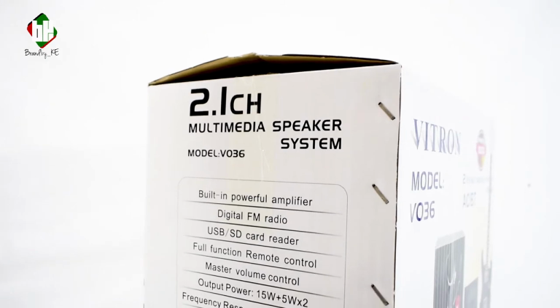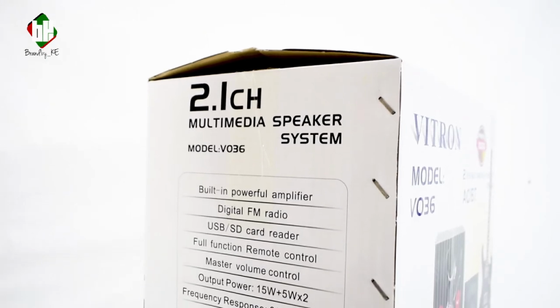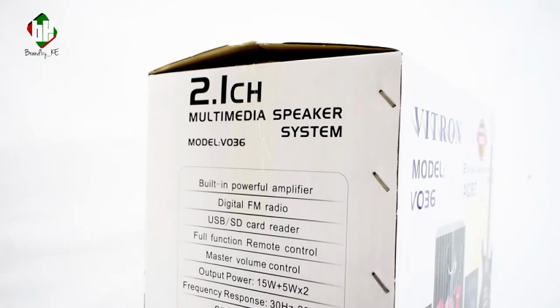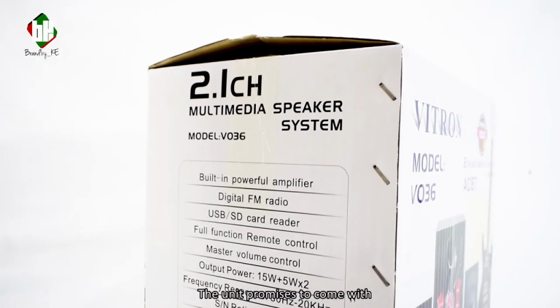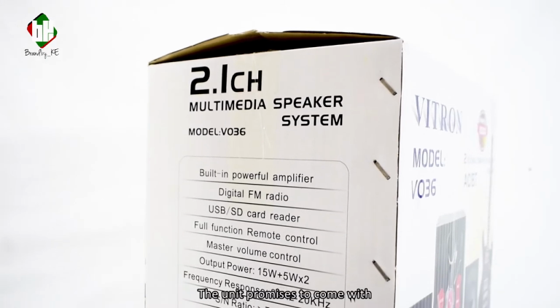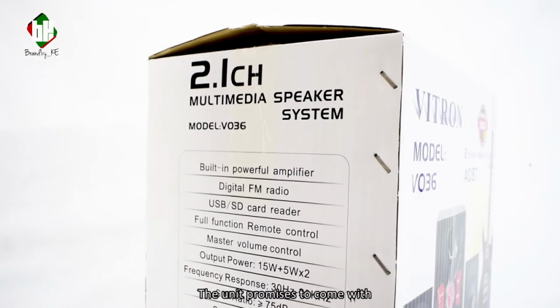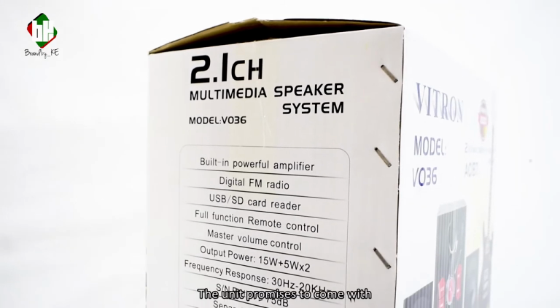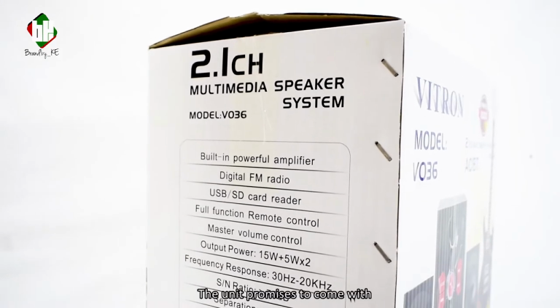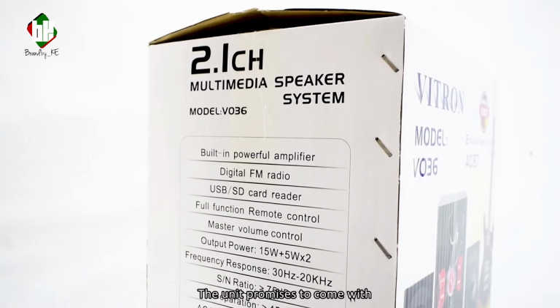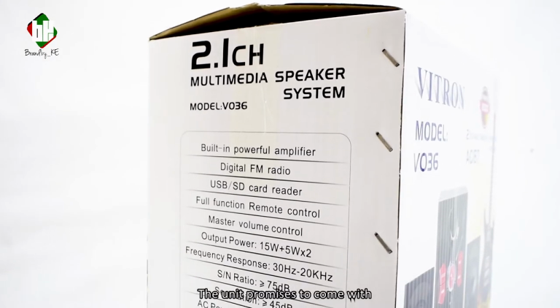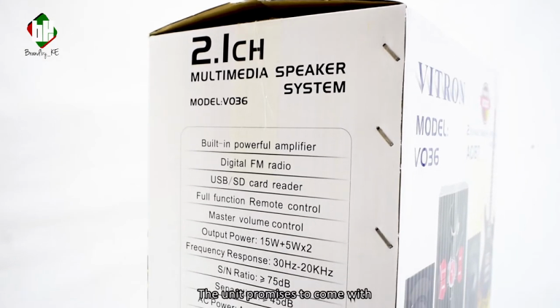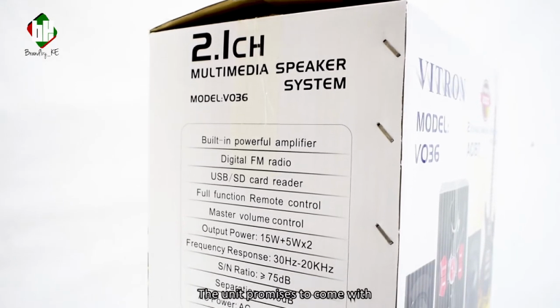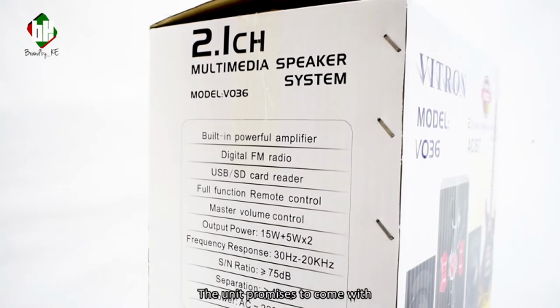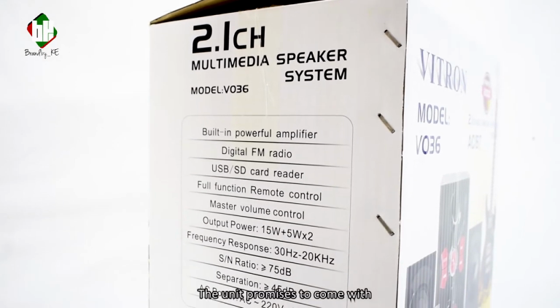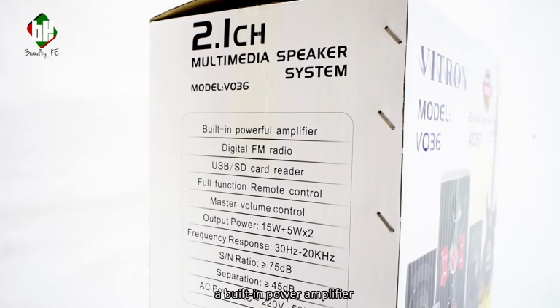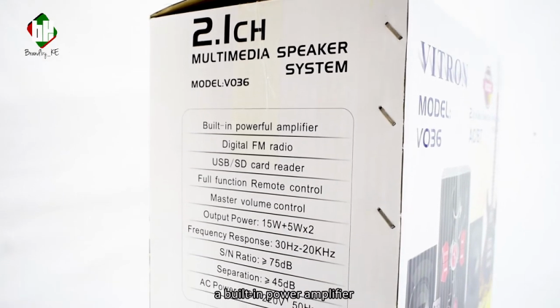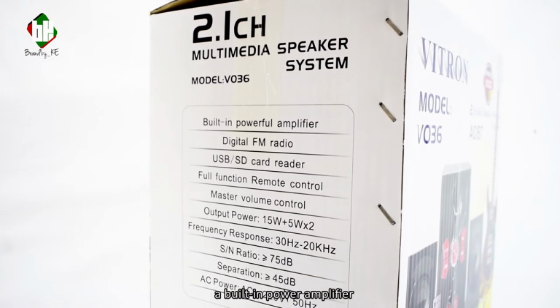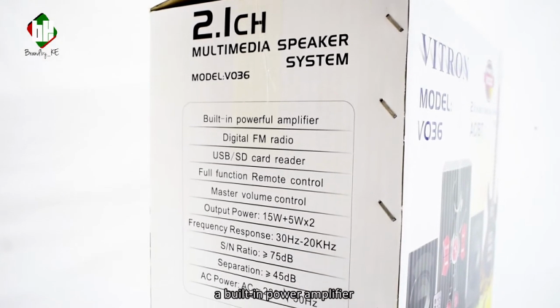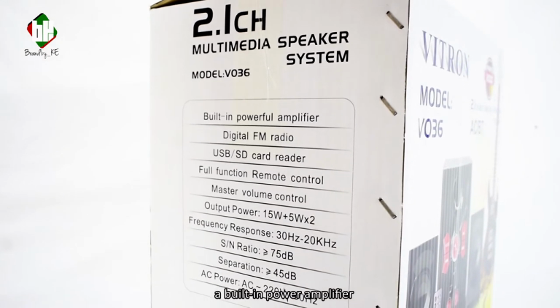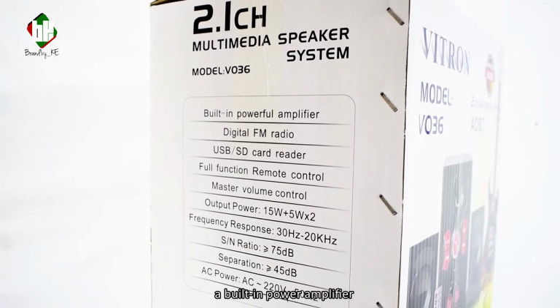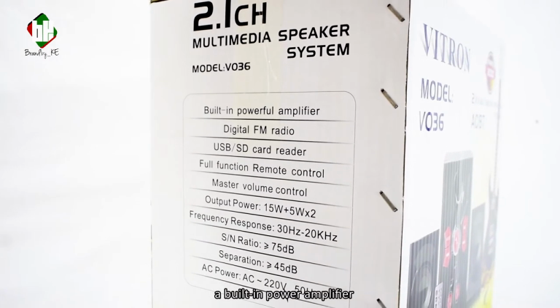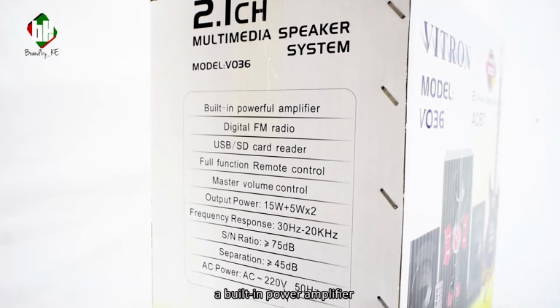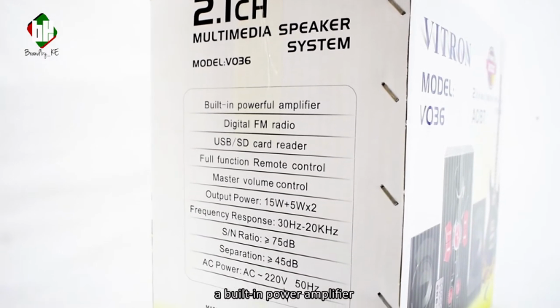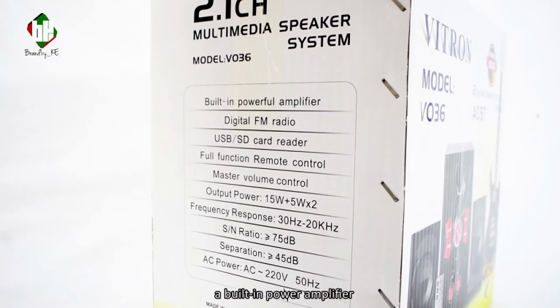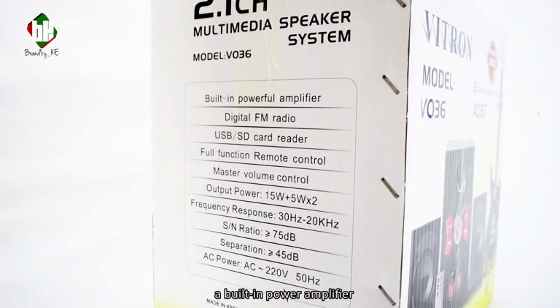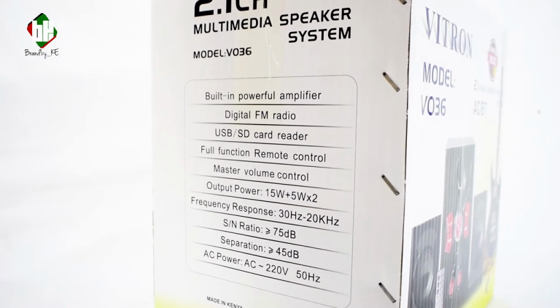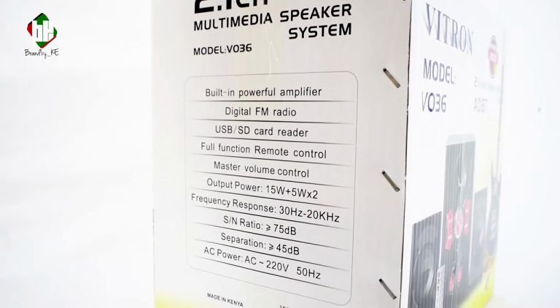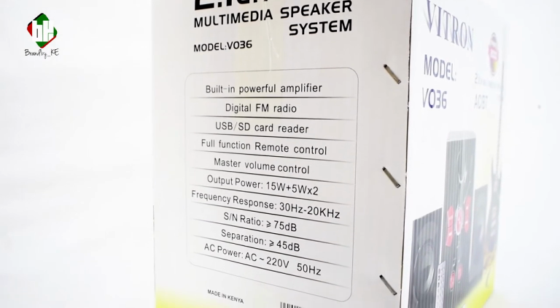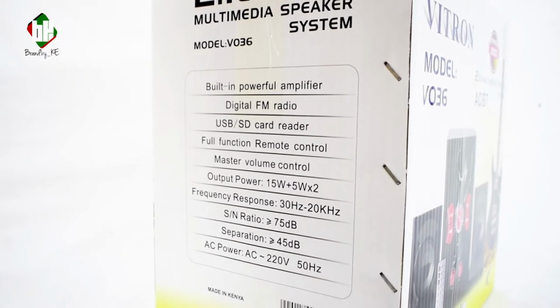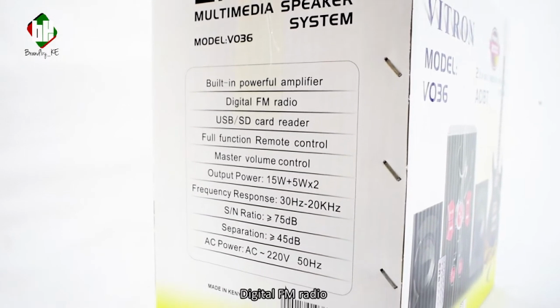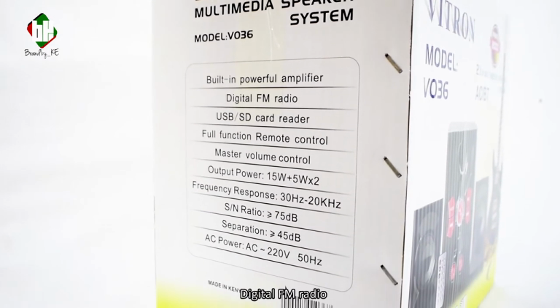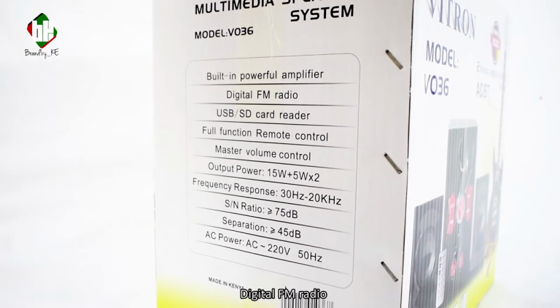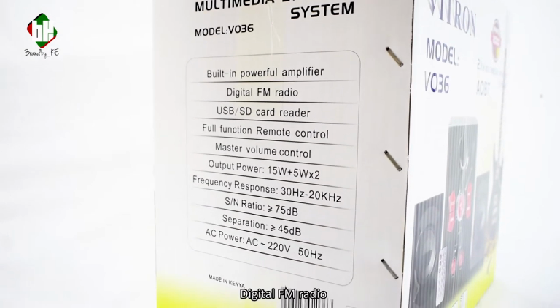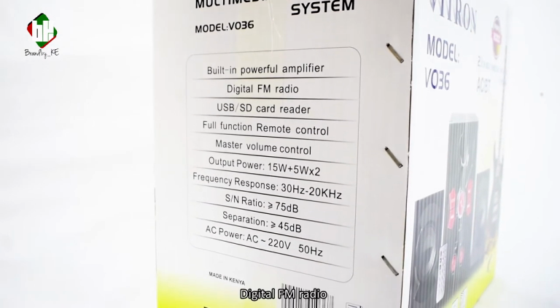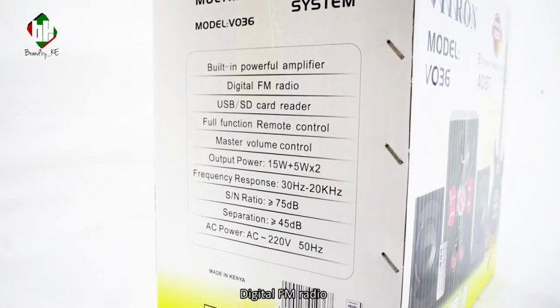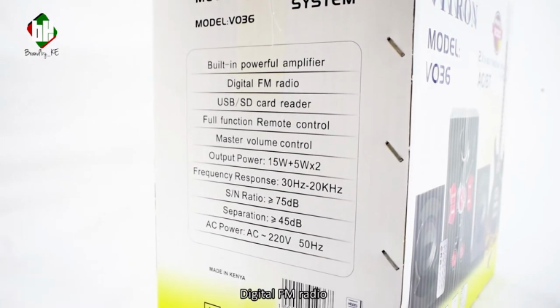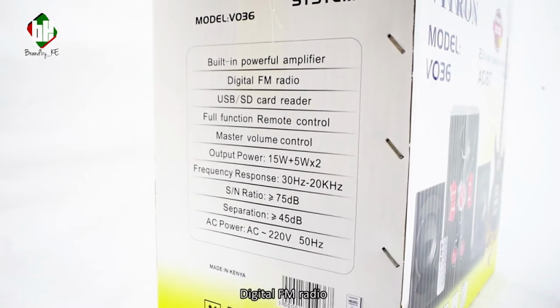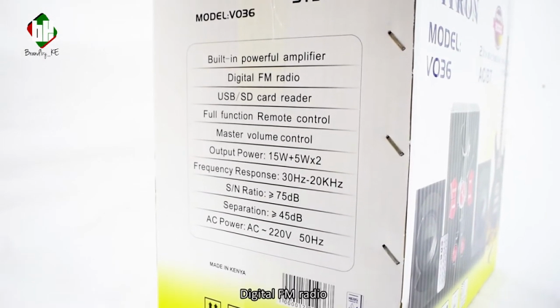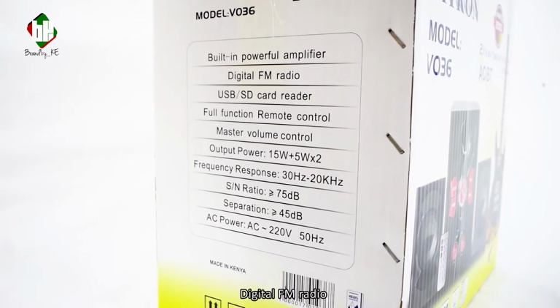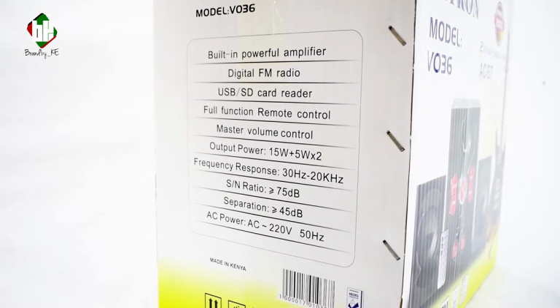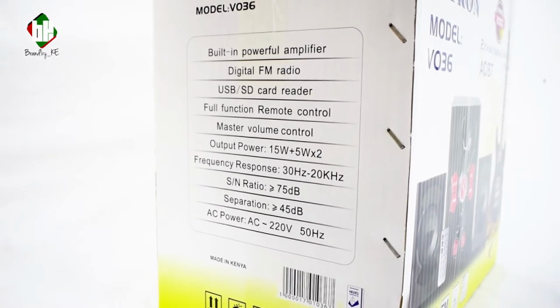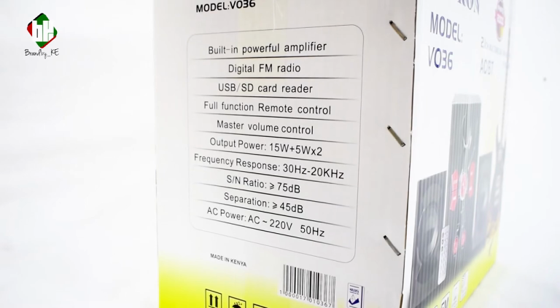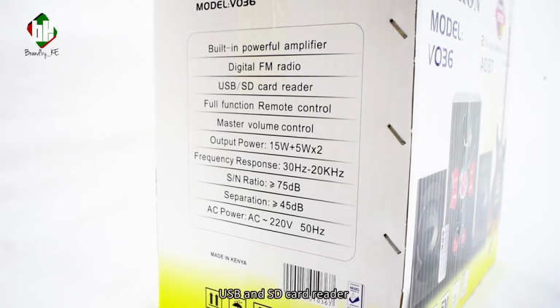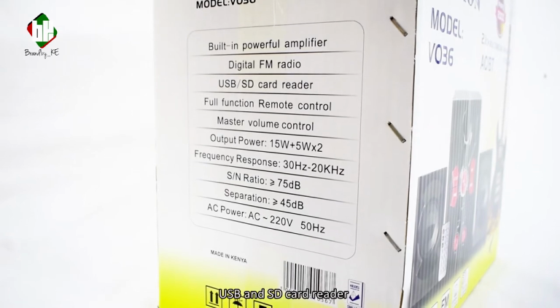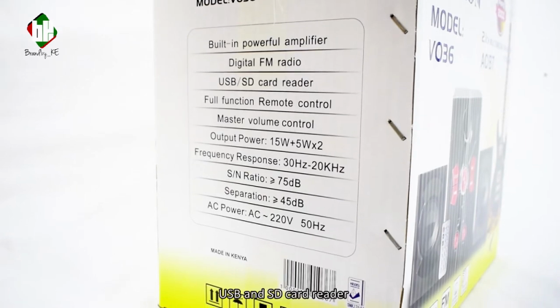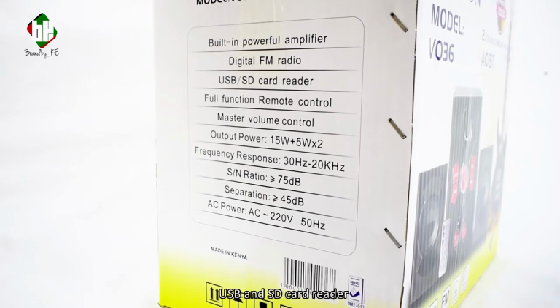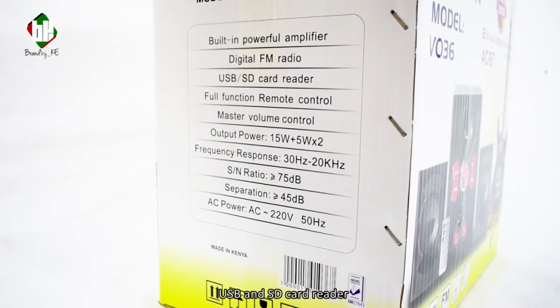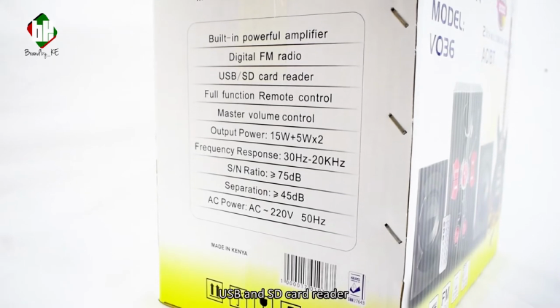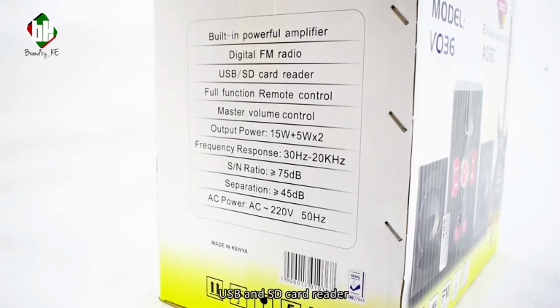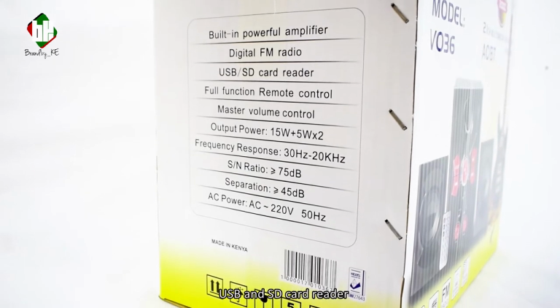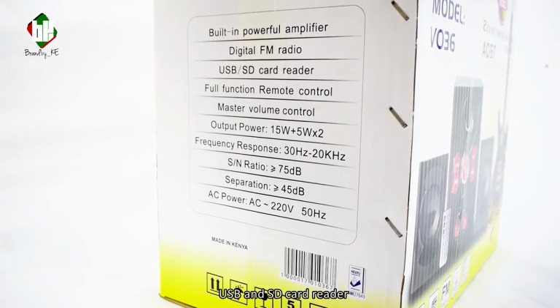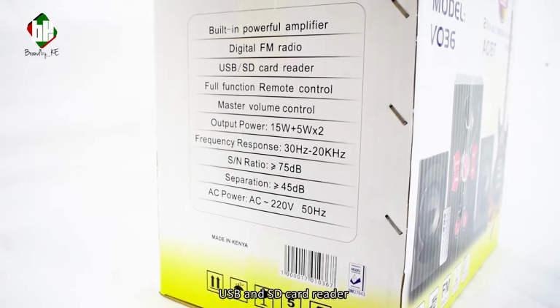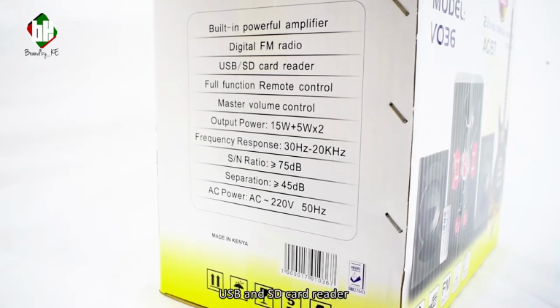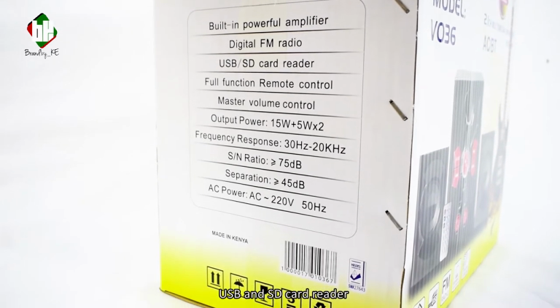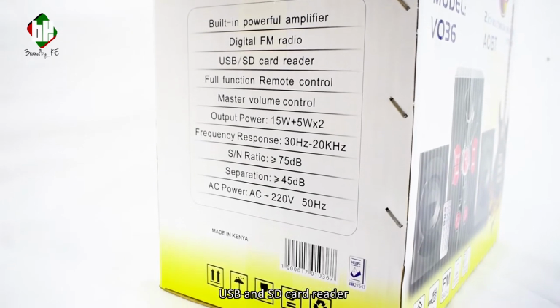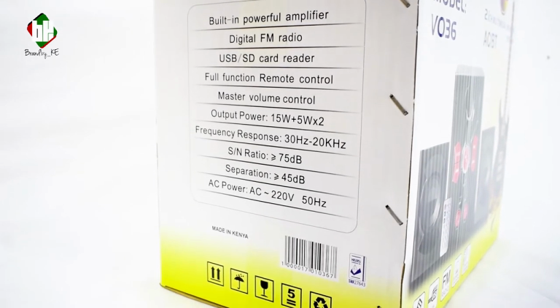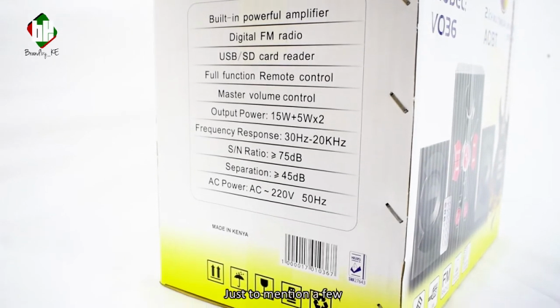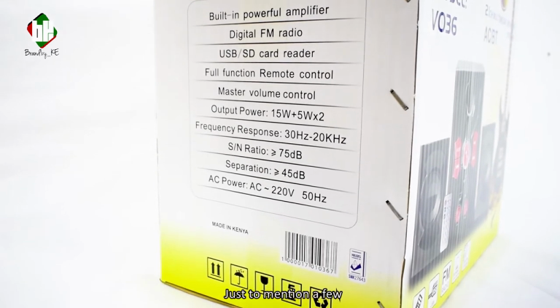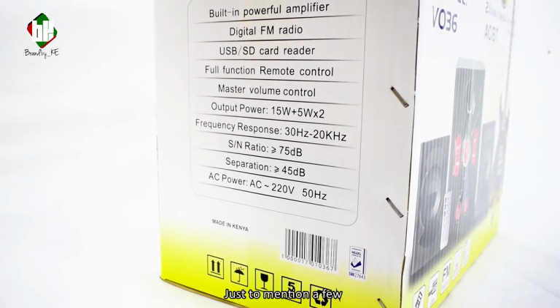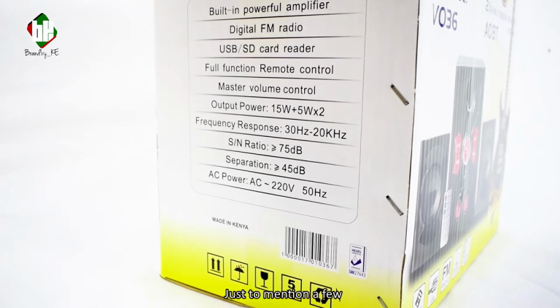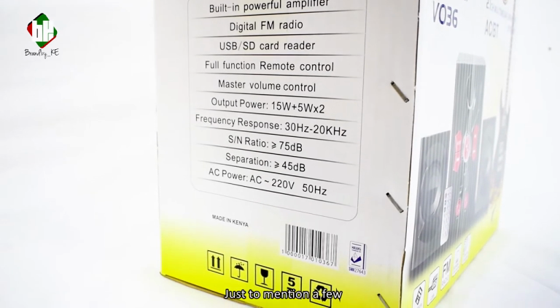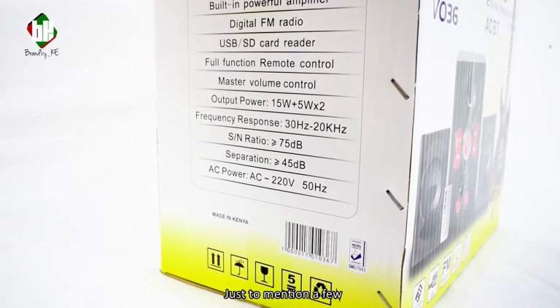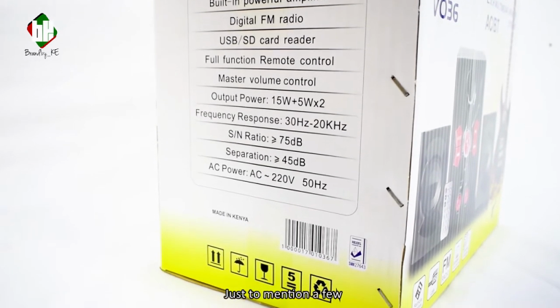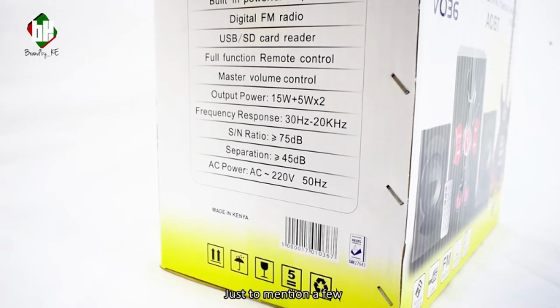The features it promises to come with are built-in power amplifier, digital FM radio, USB and SD card reader, just to mention a few.